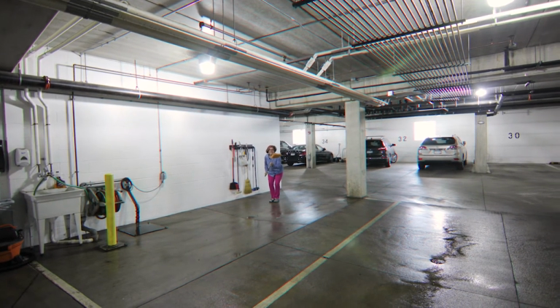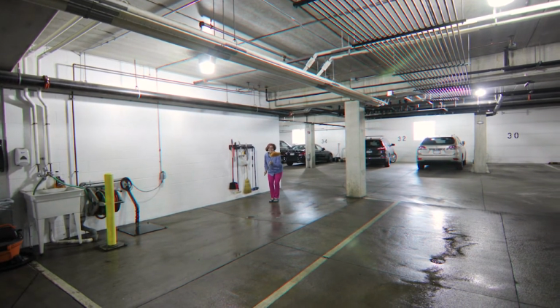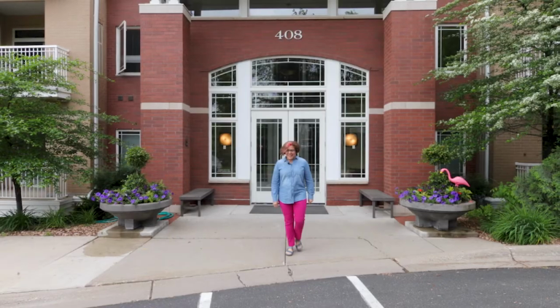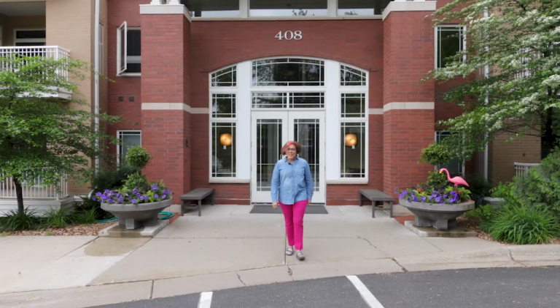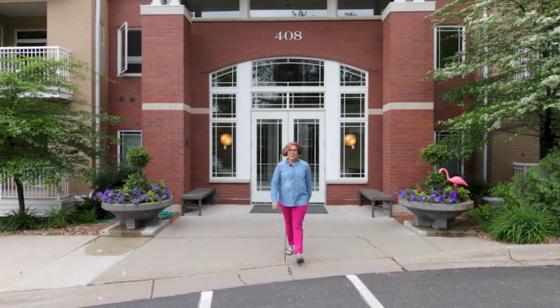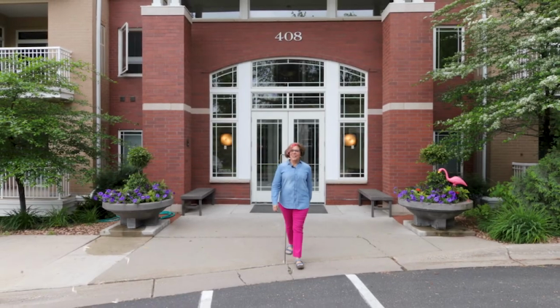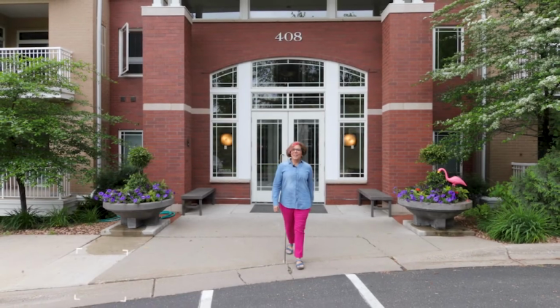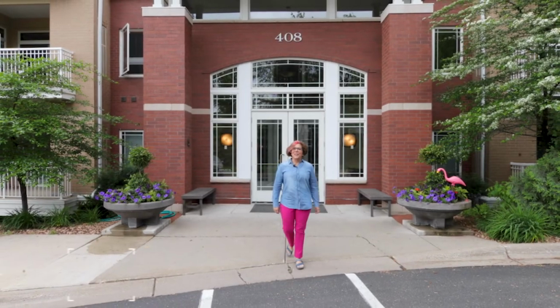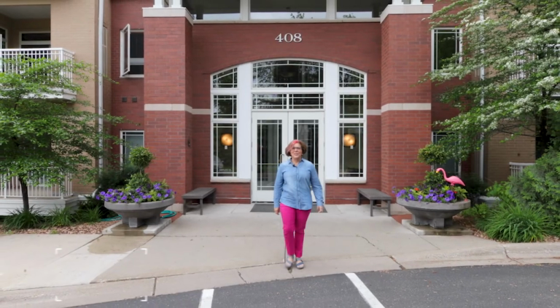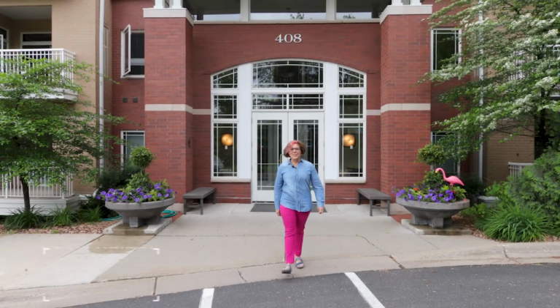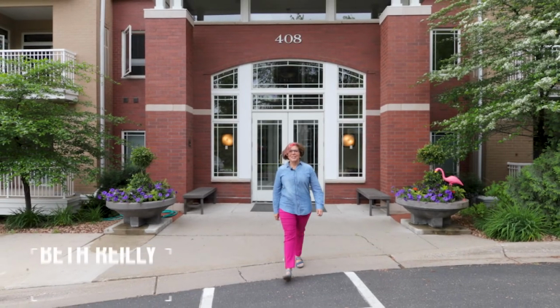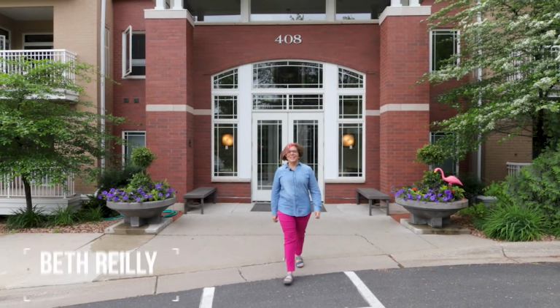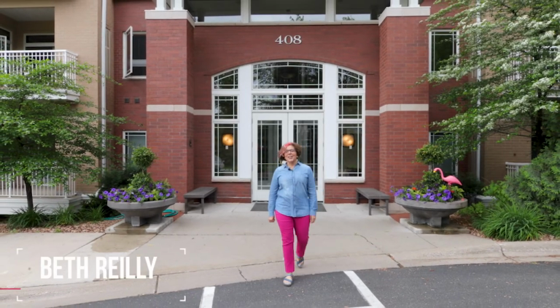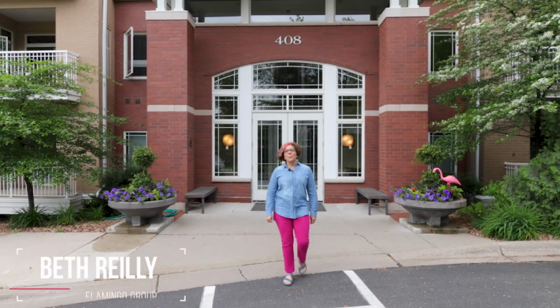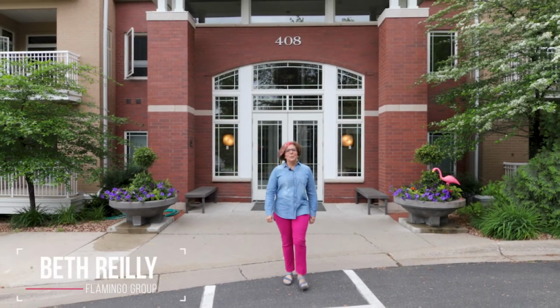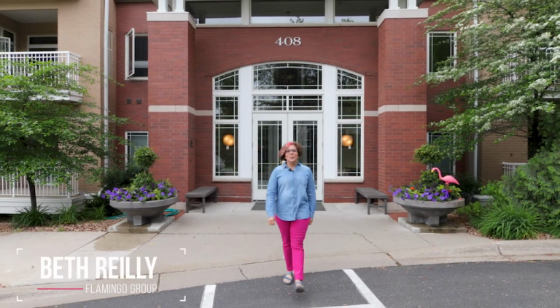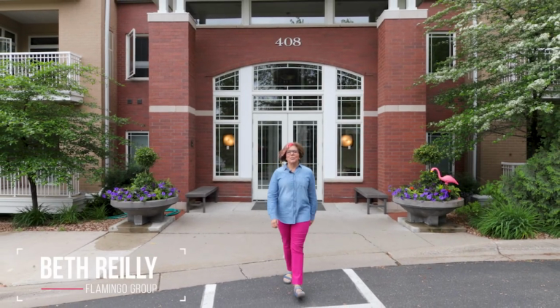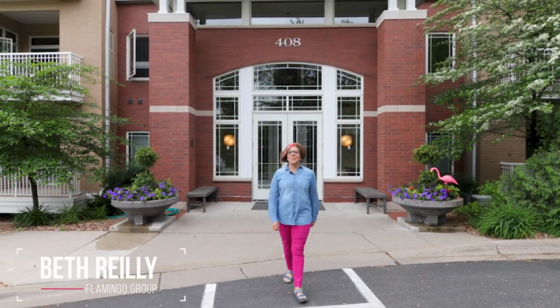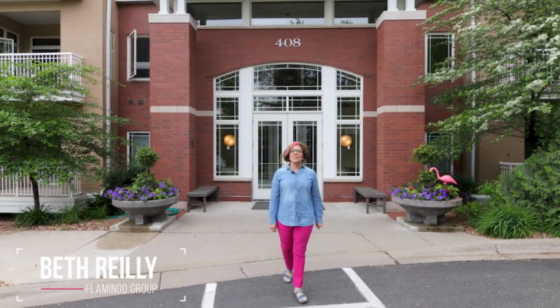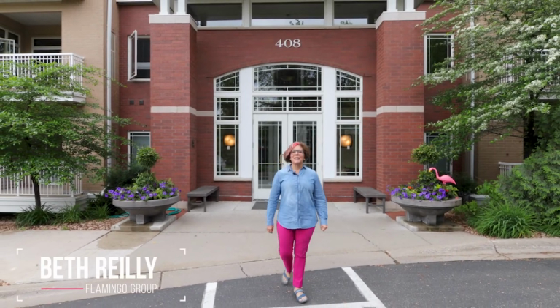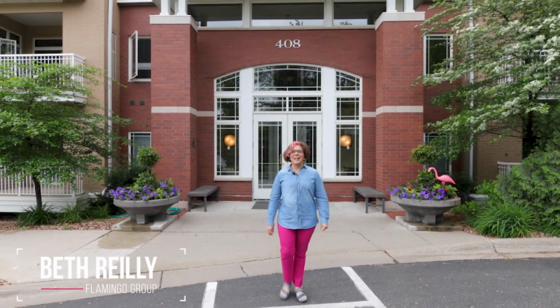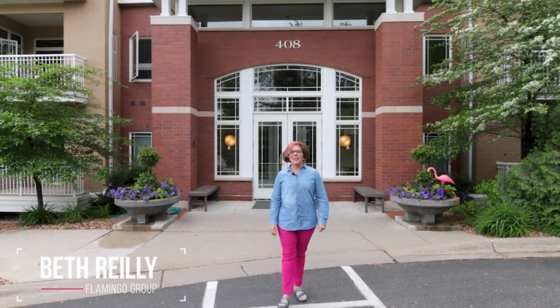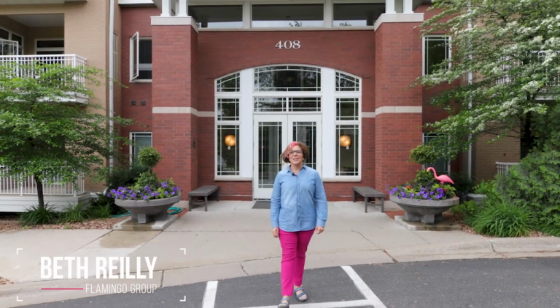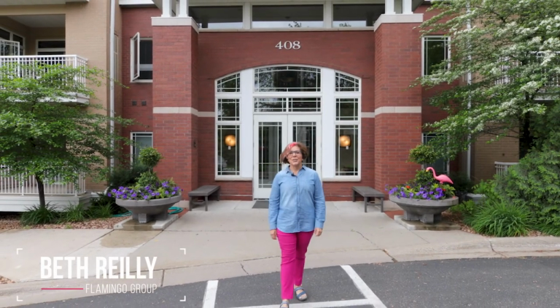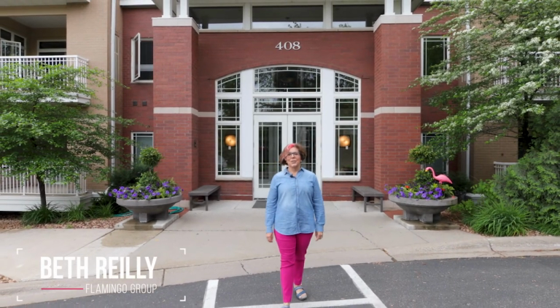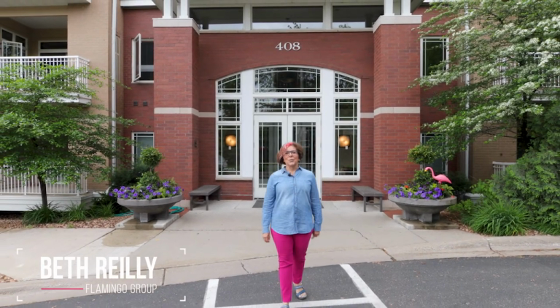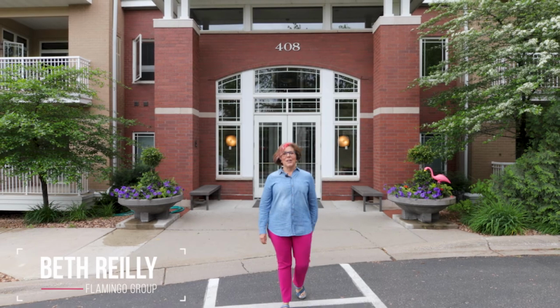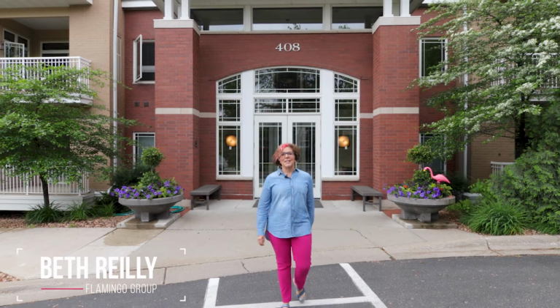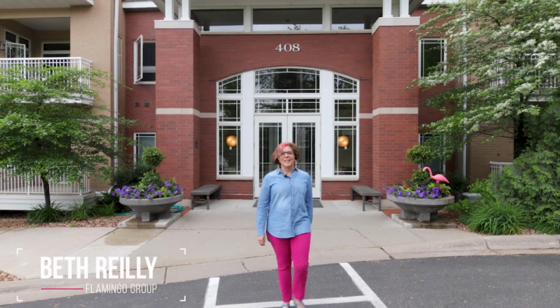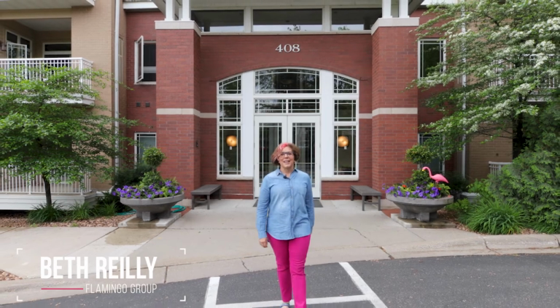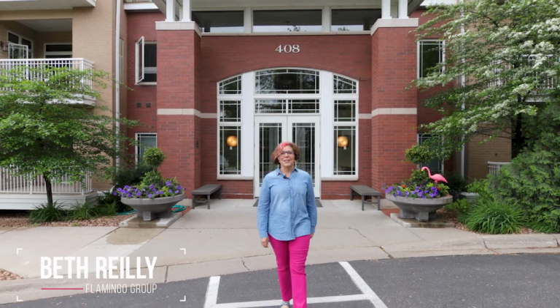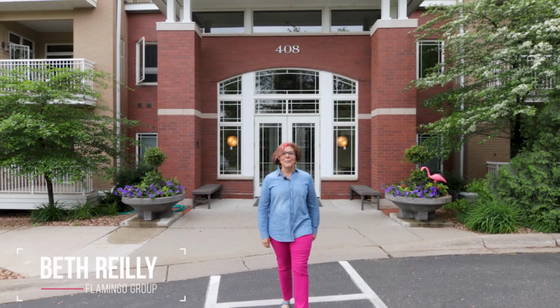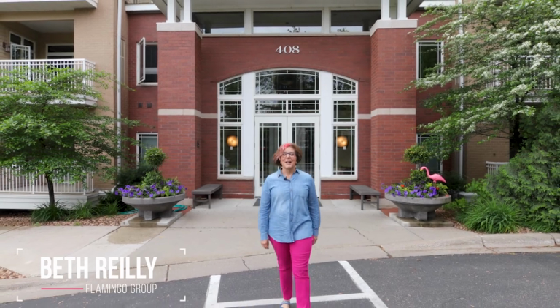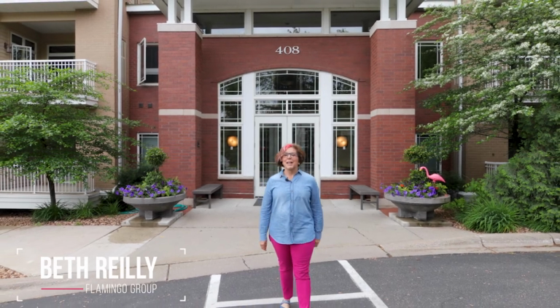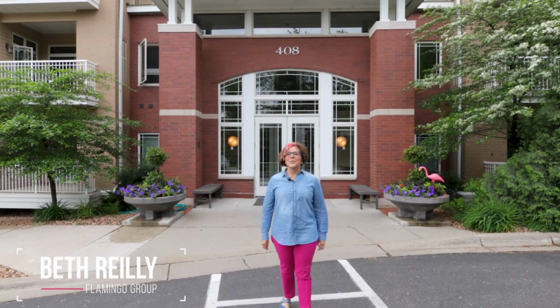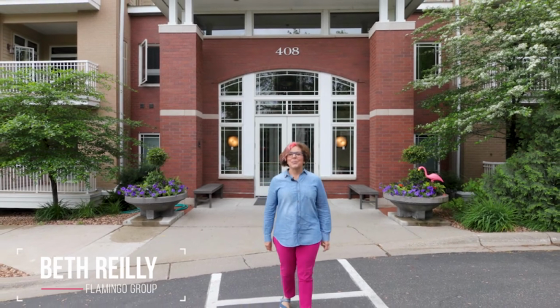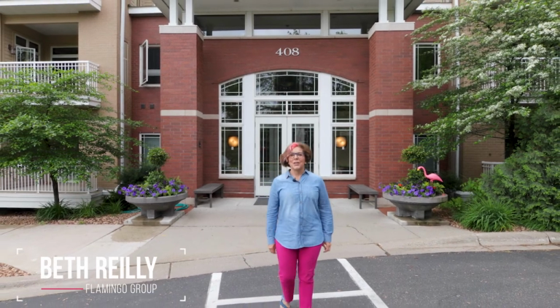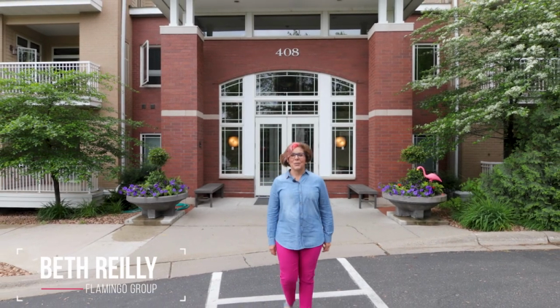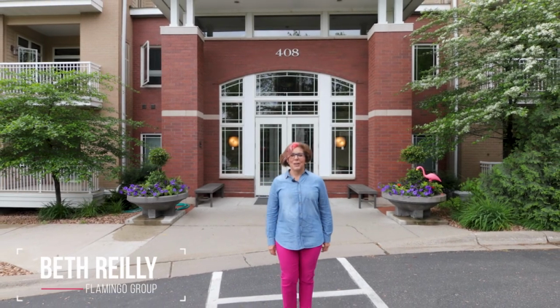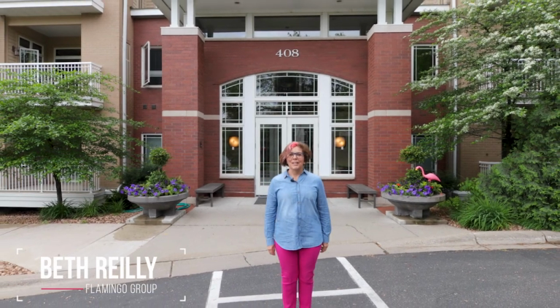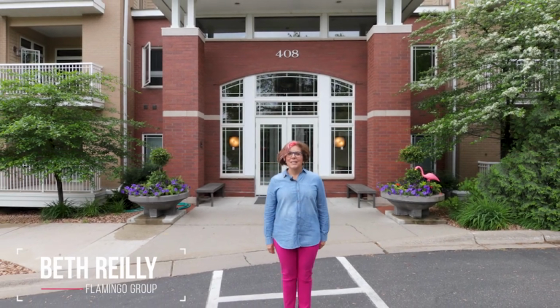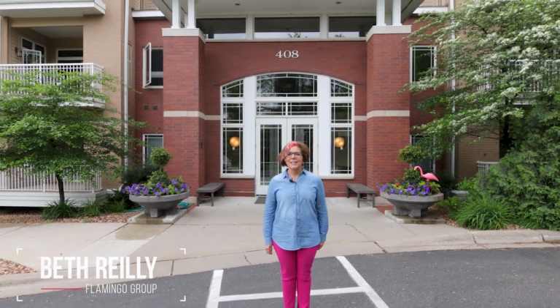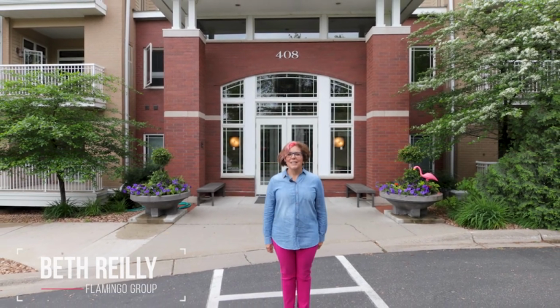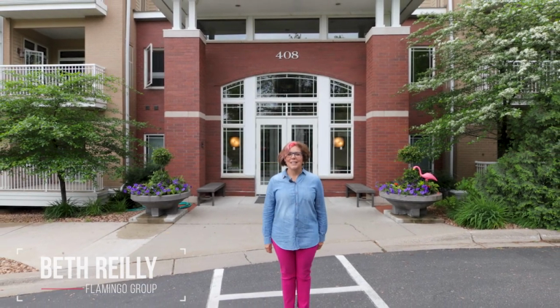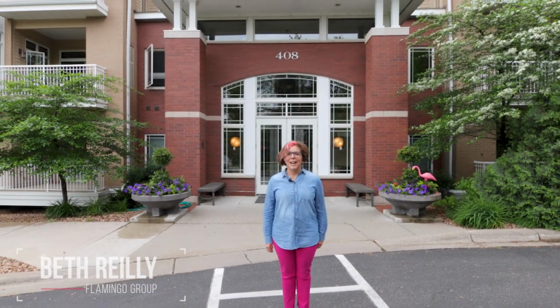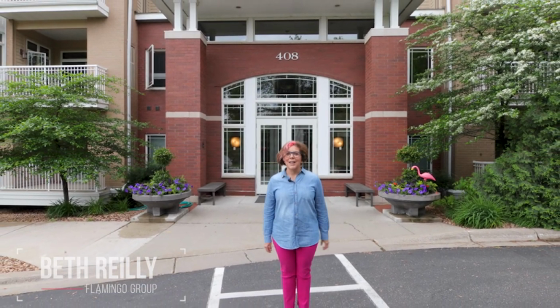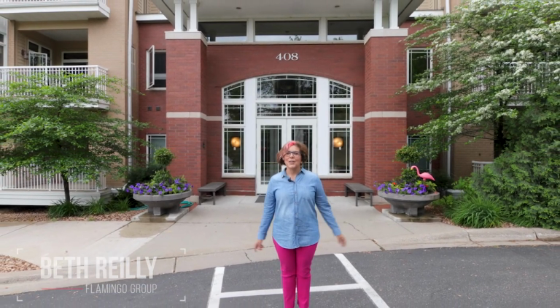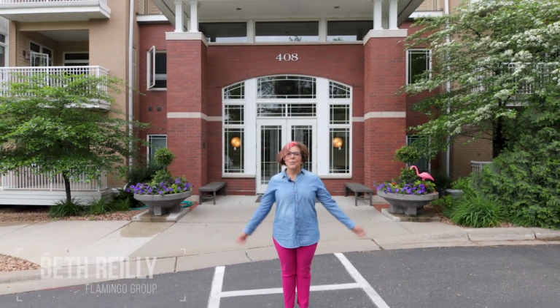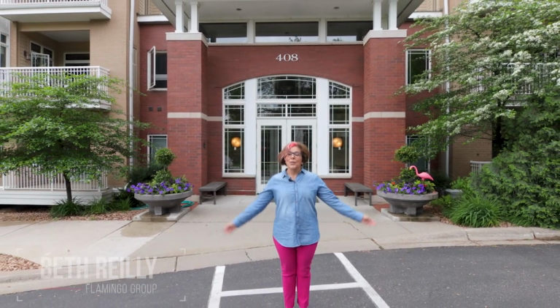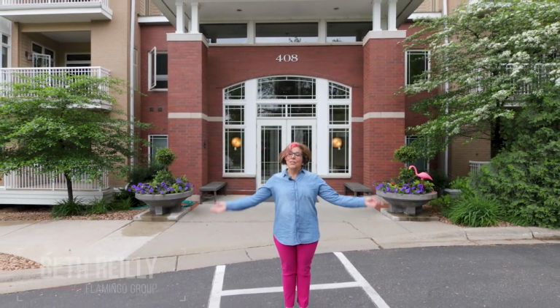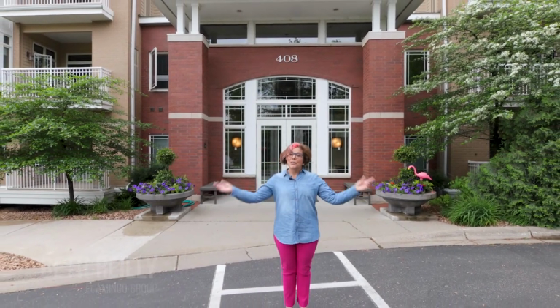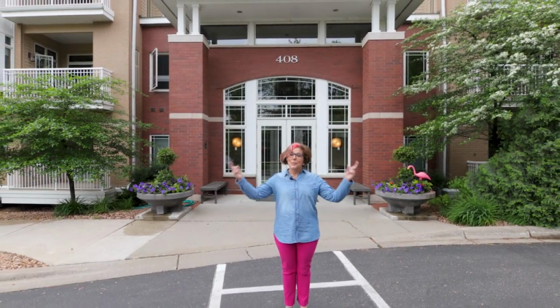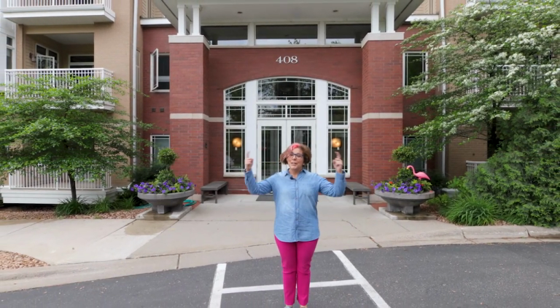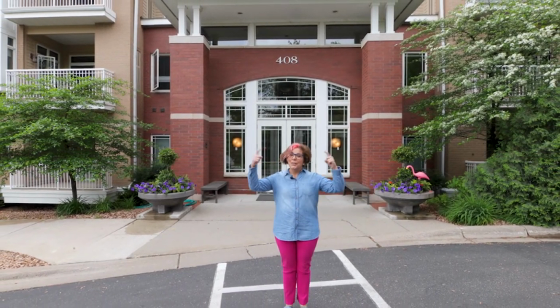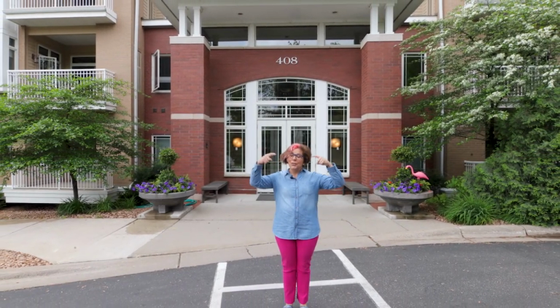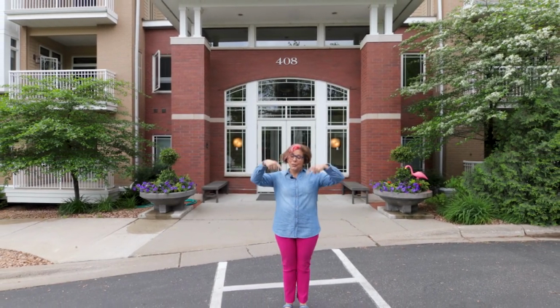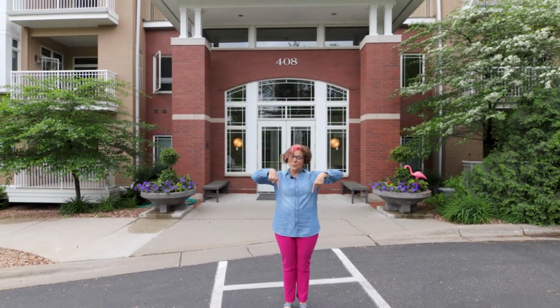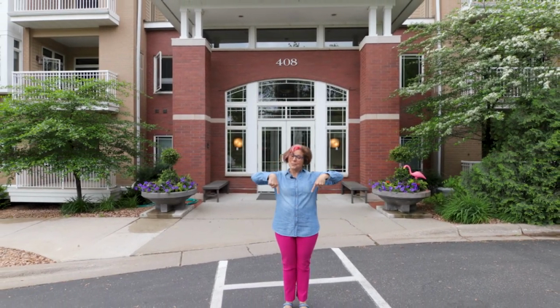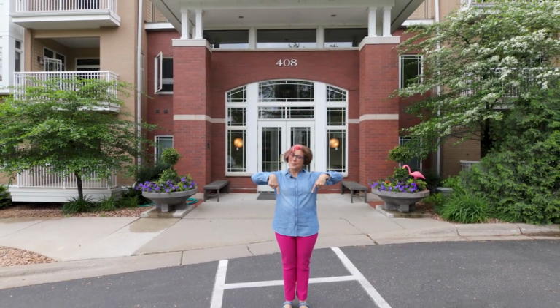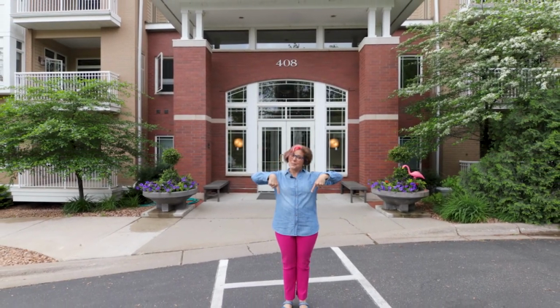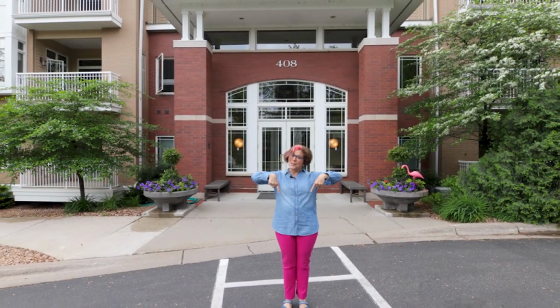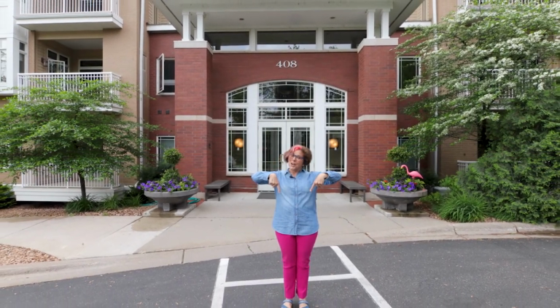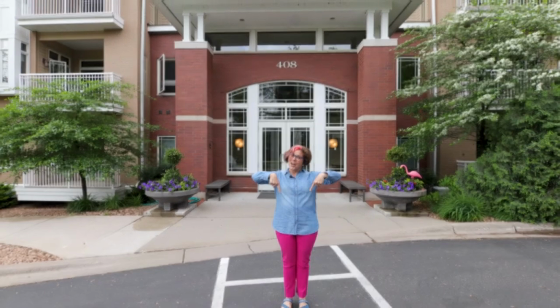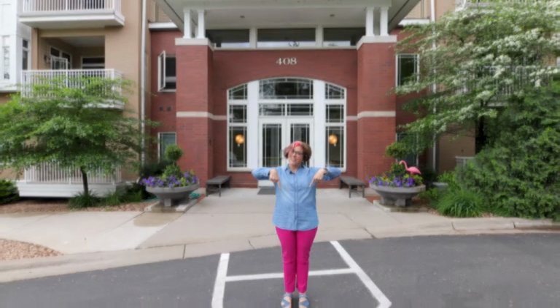Thank you again for seeing our beautiful condo in Wyzetta. My name is Beth Riley and I am with the Flamingo Group. Give me a call.